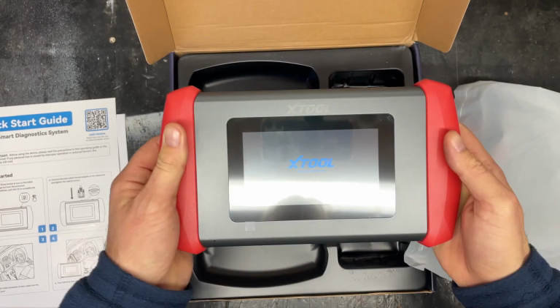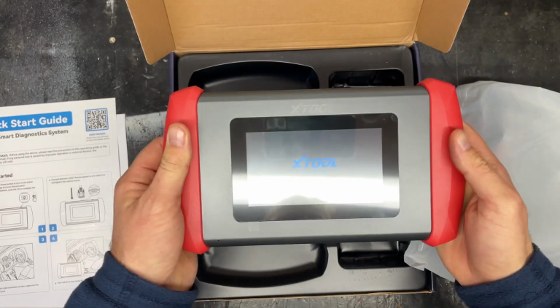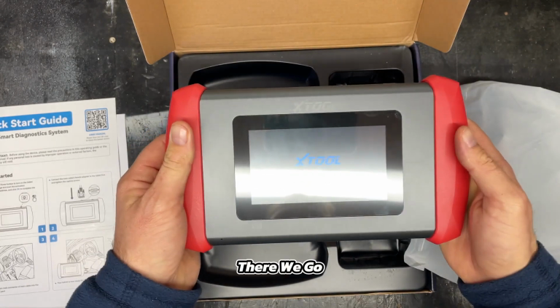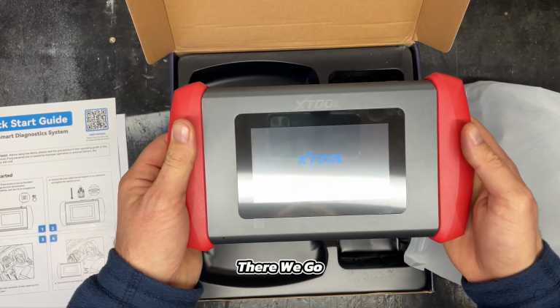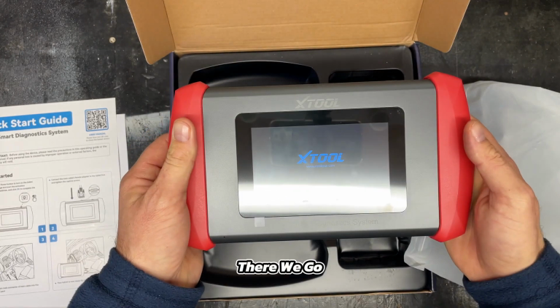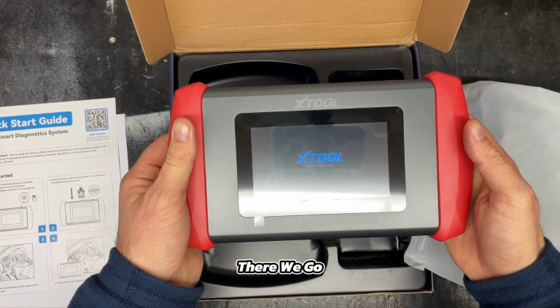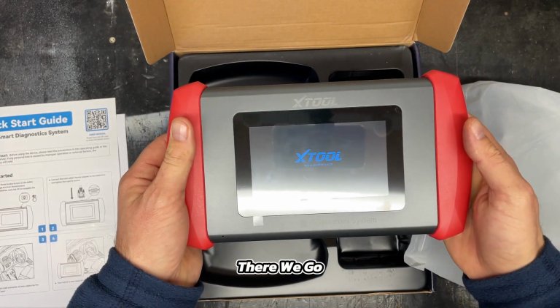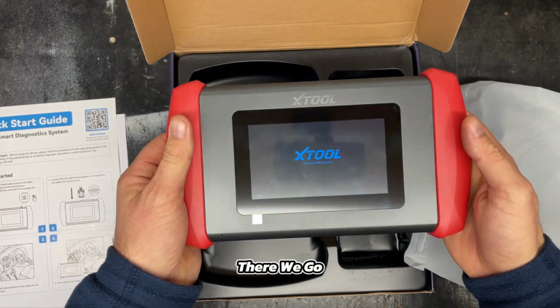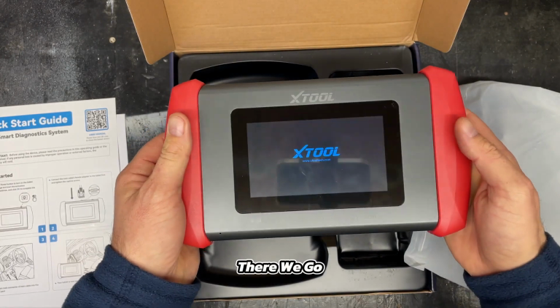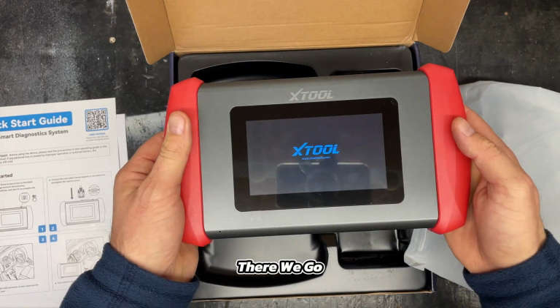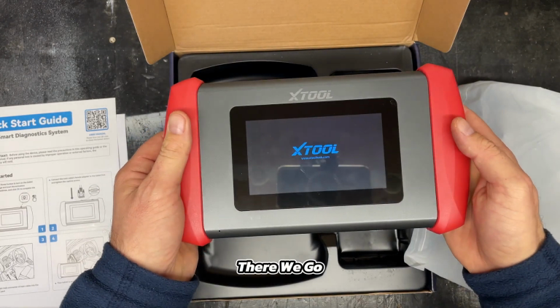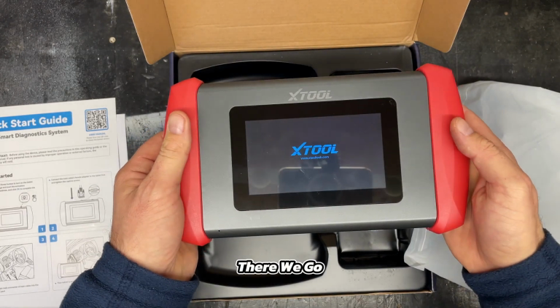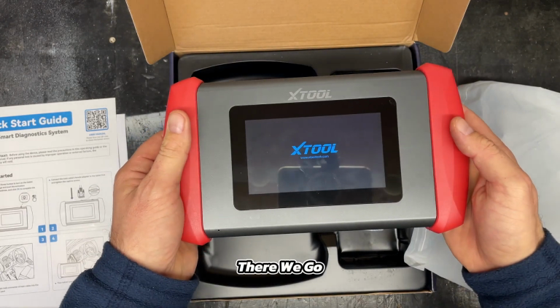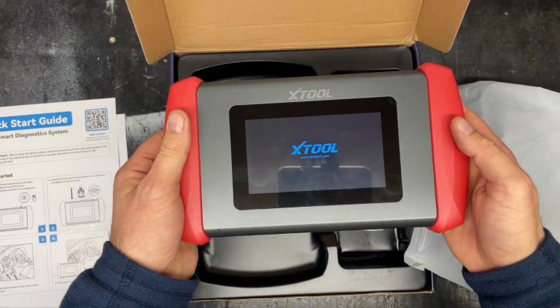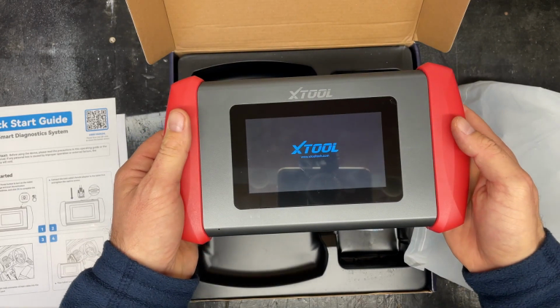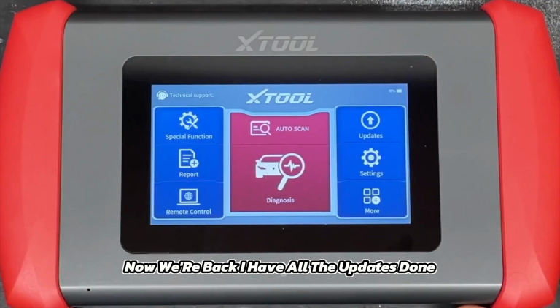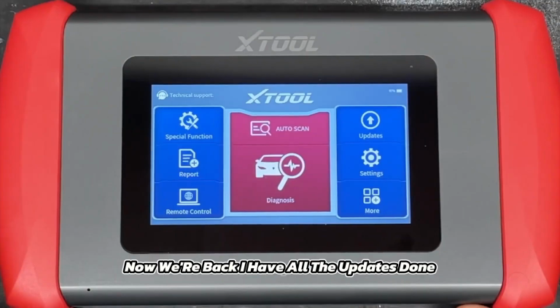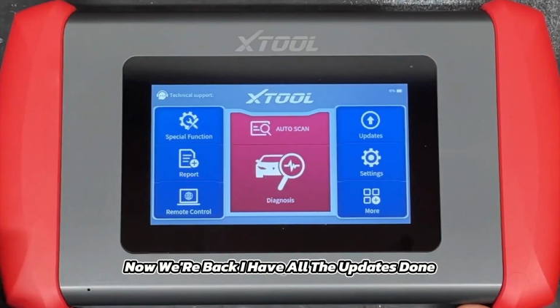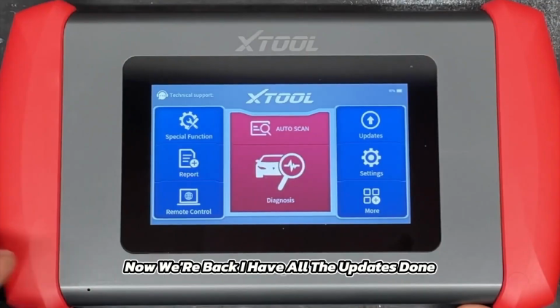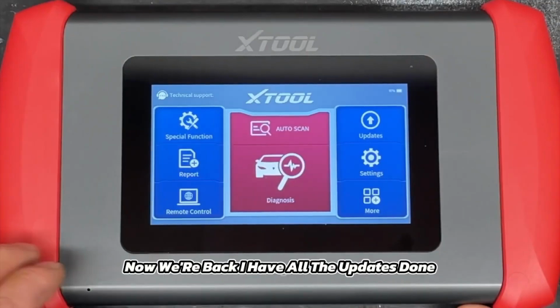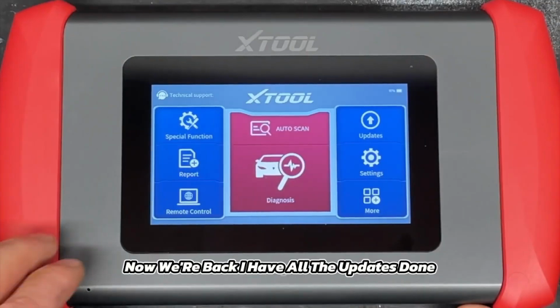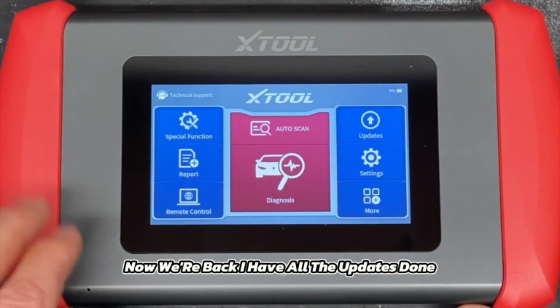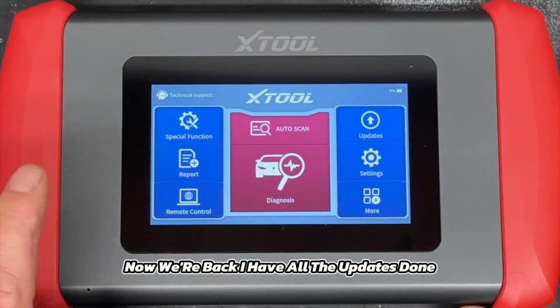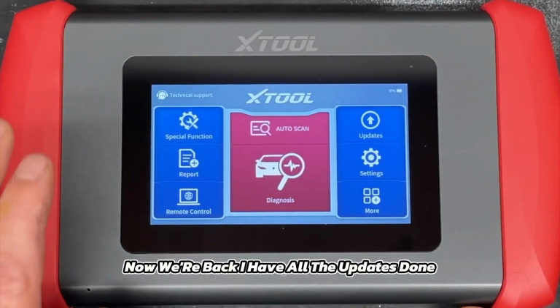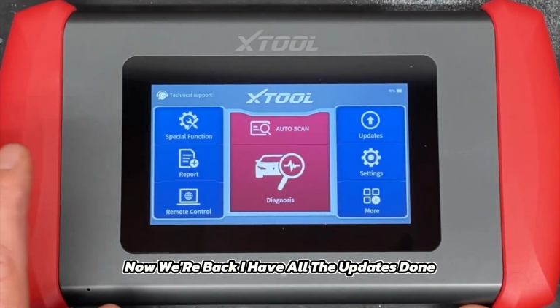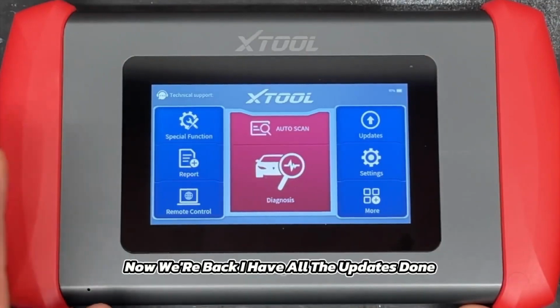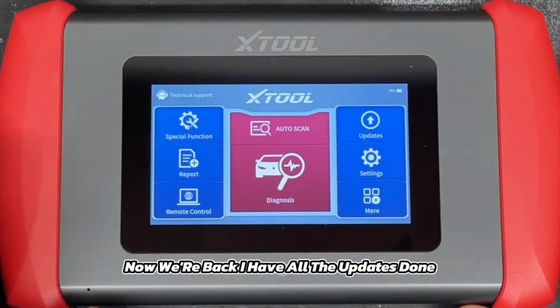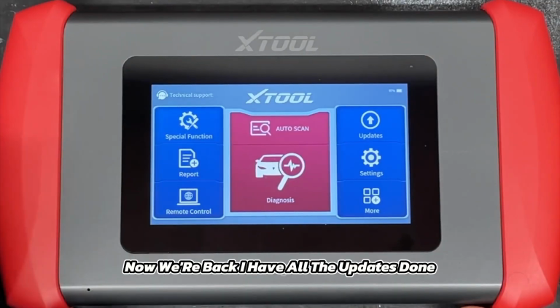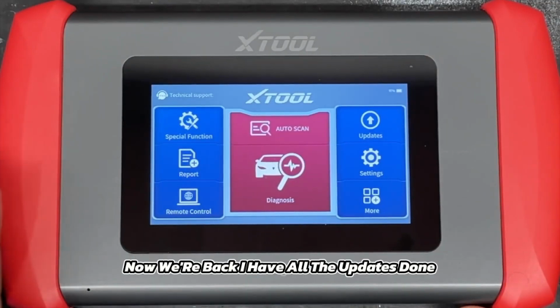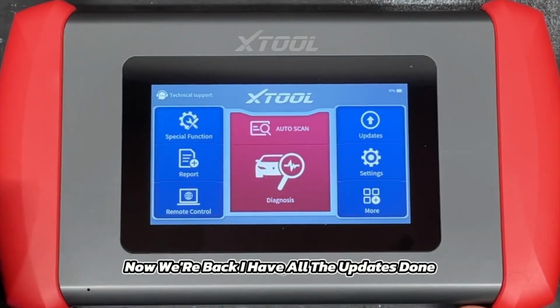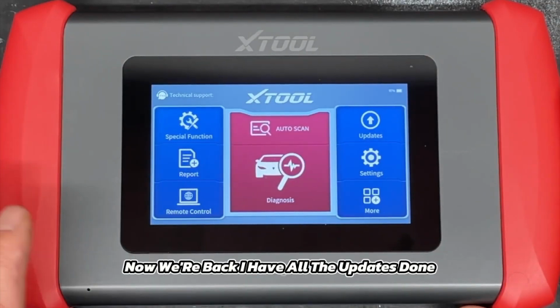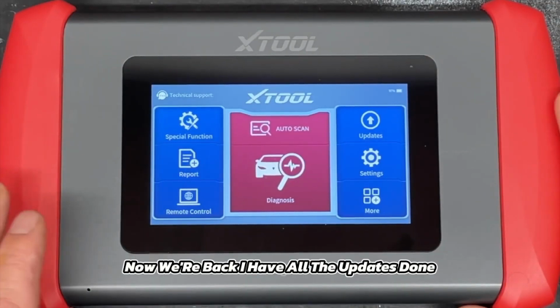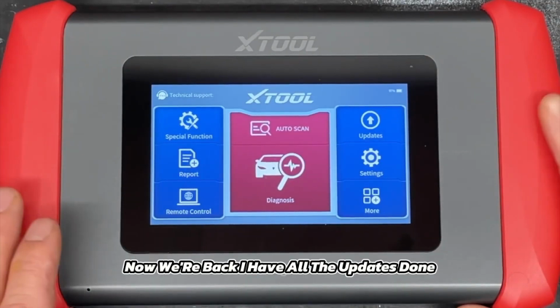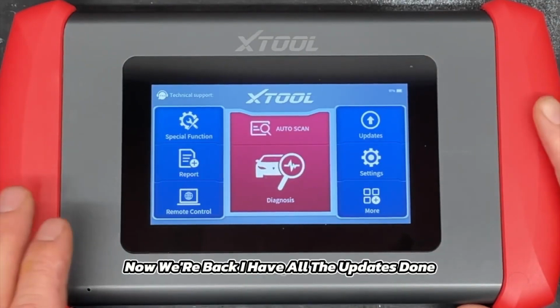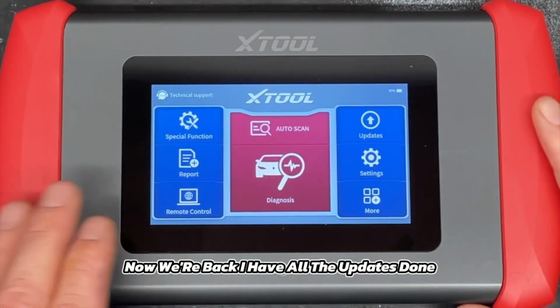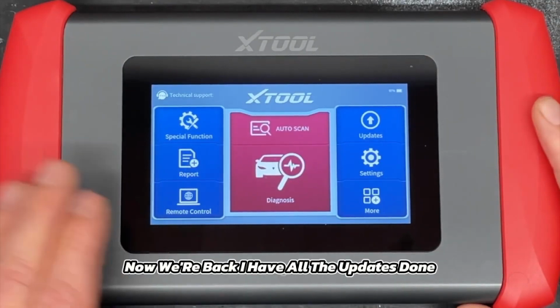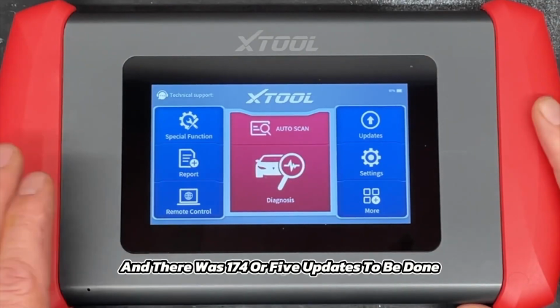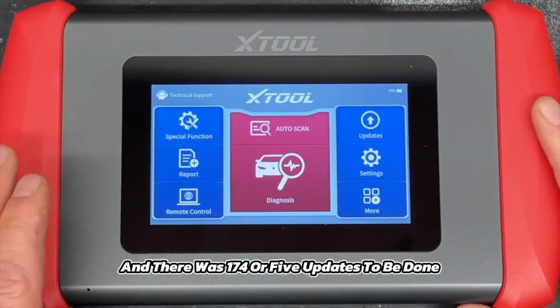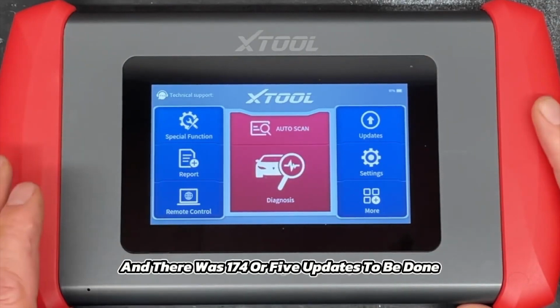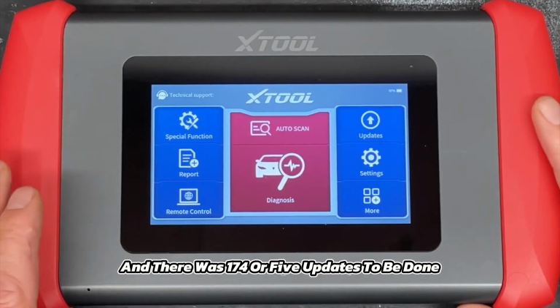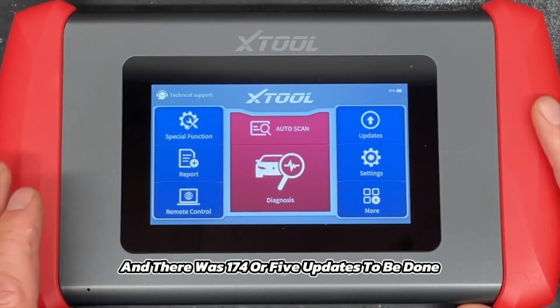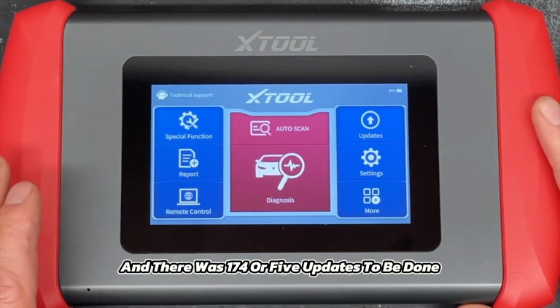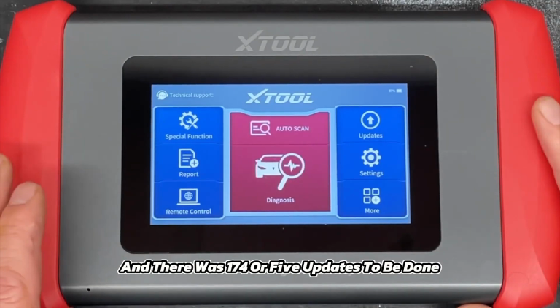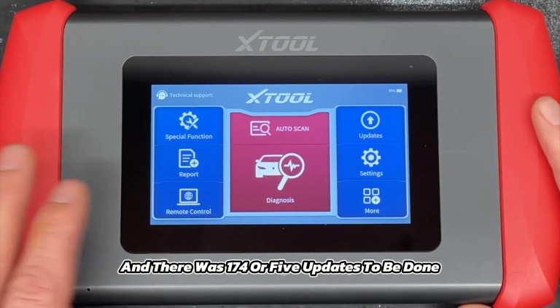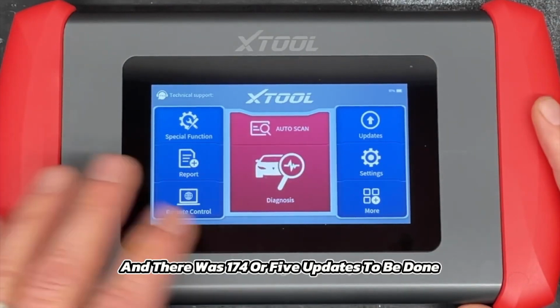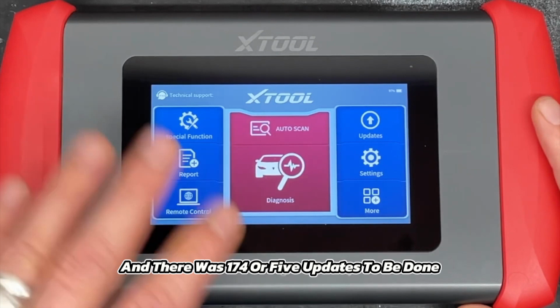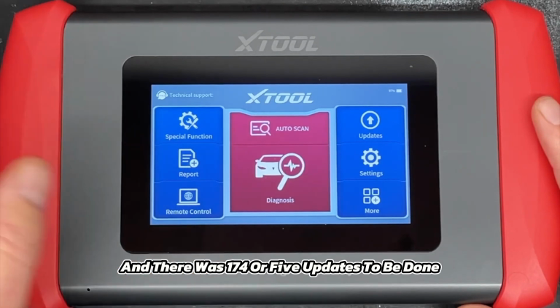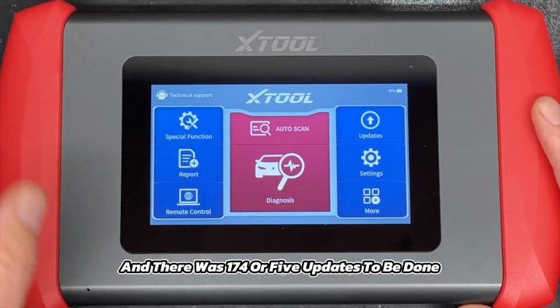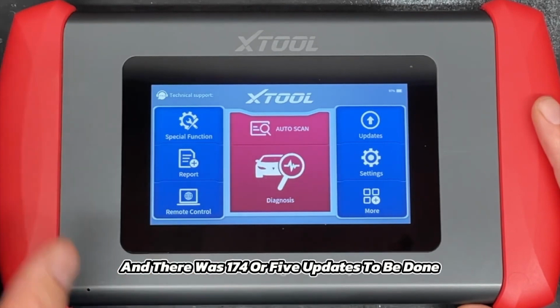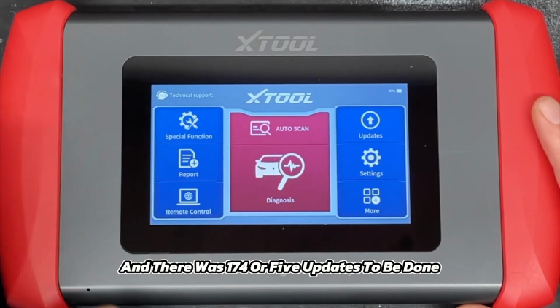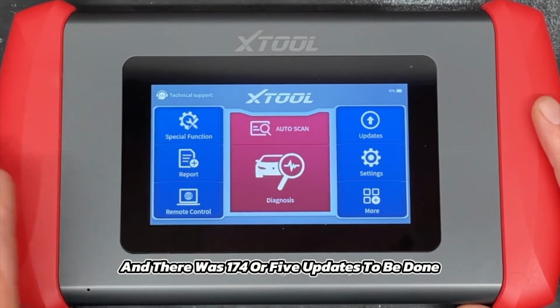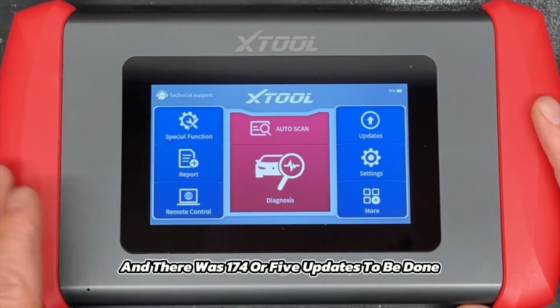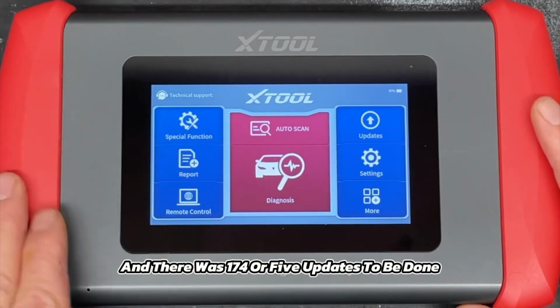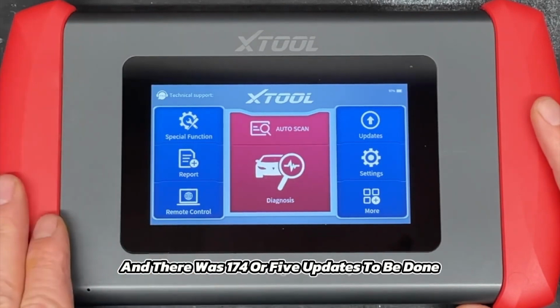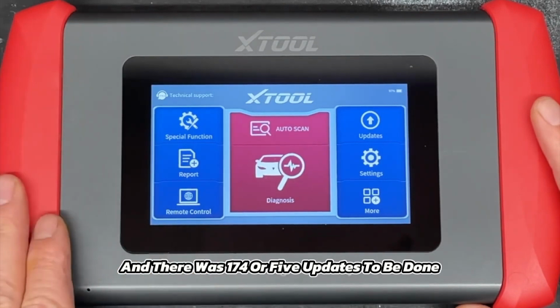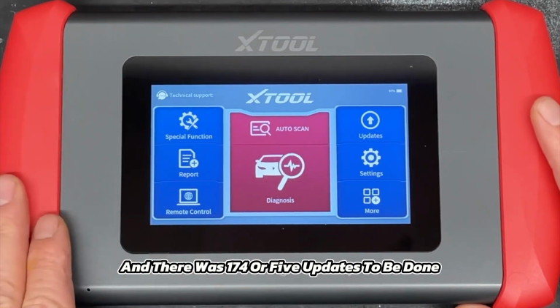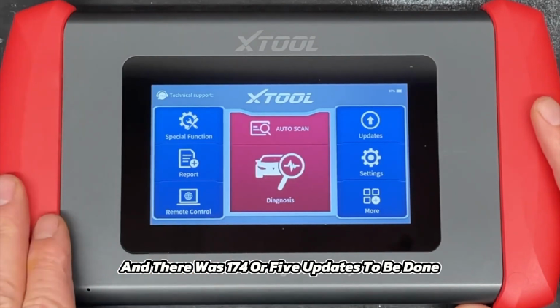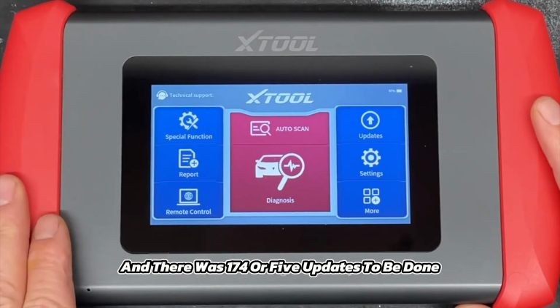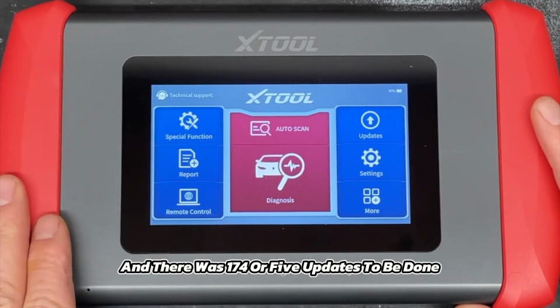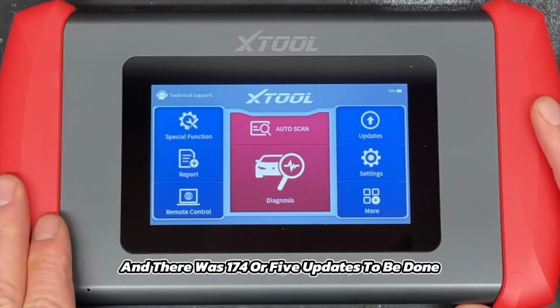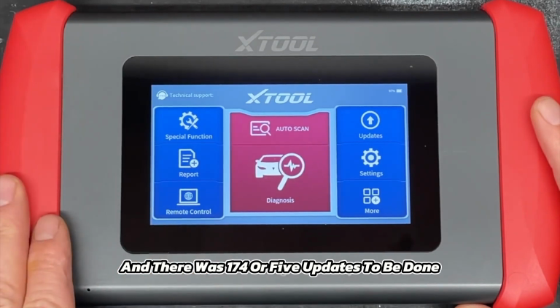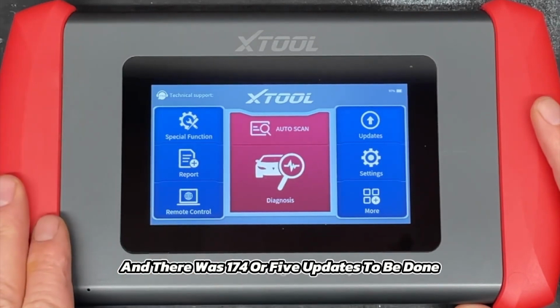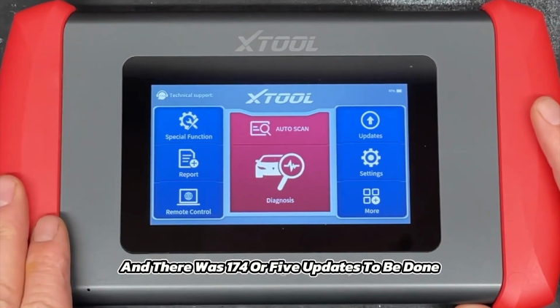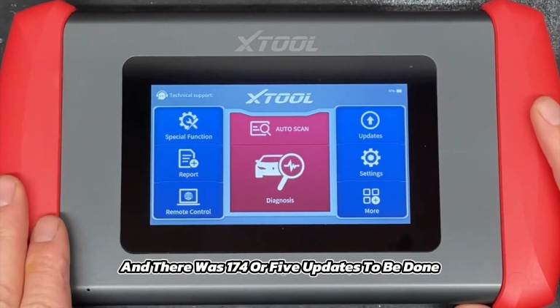Now we're back. I have all the updates done — there were 174 or 175 updates to be done.